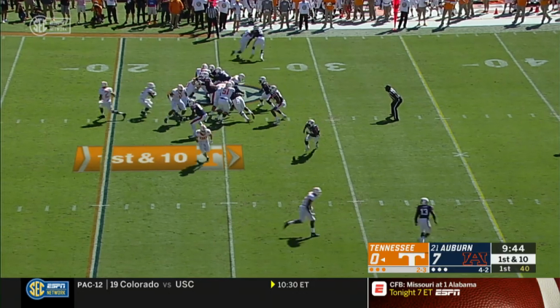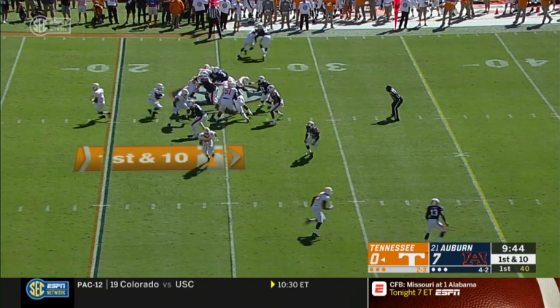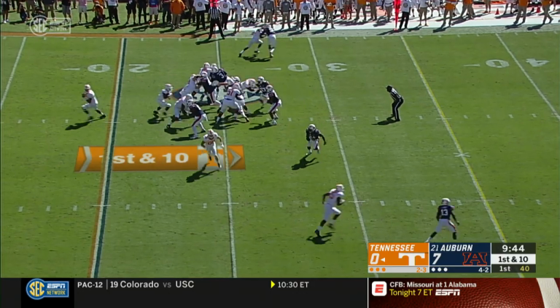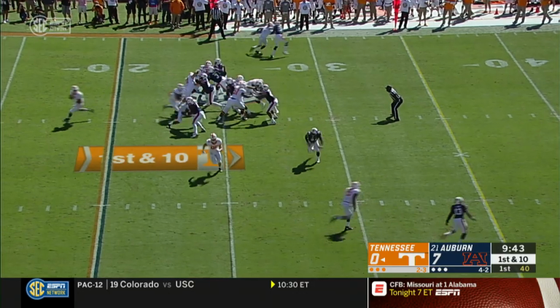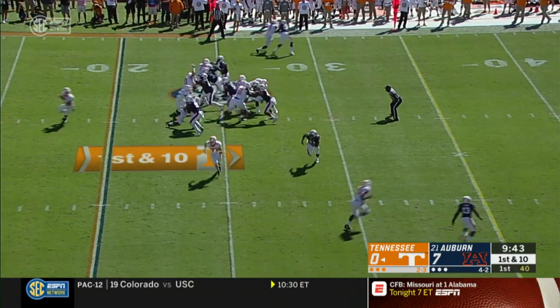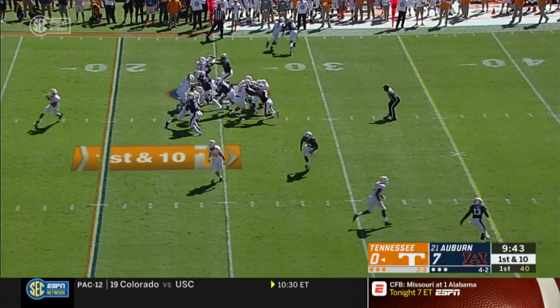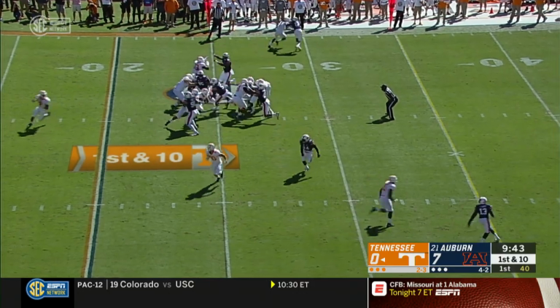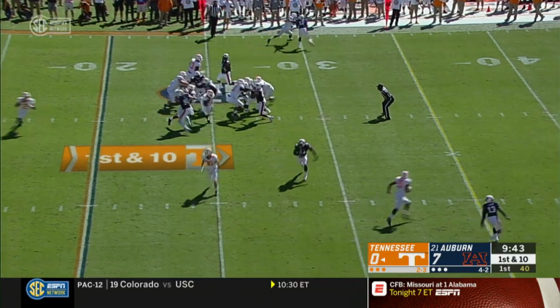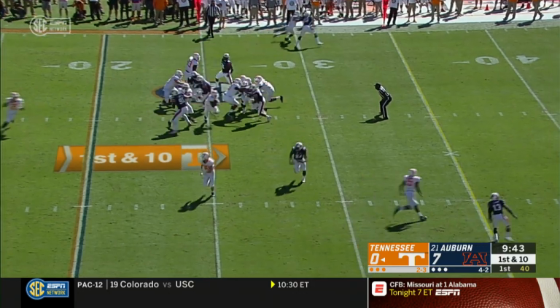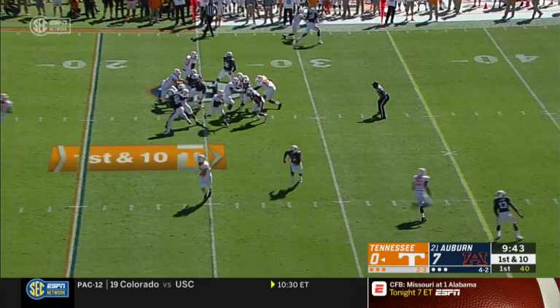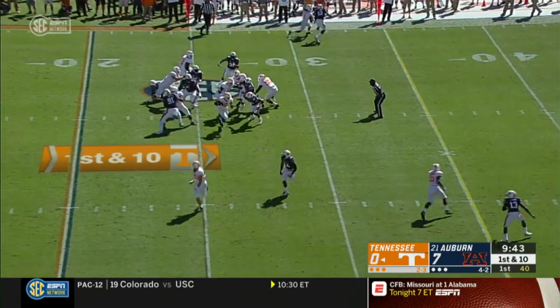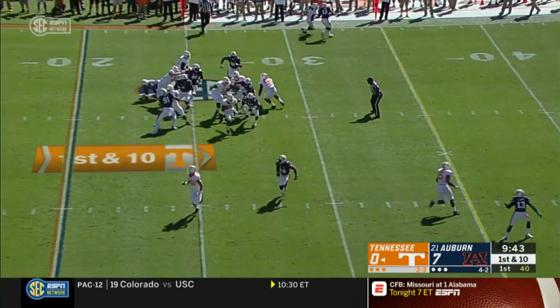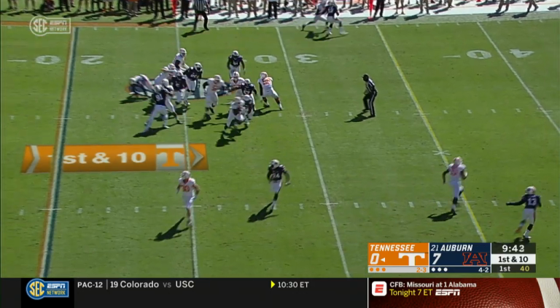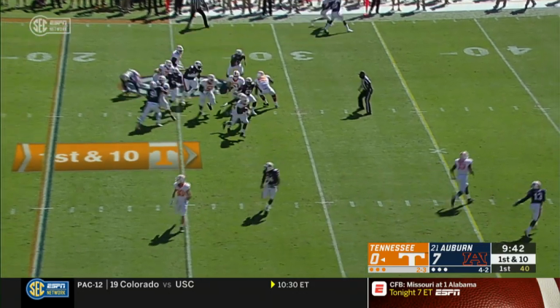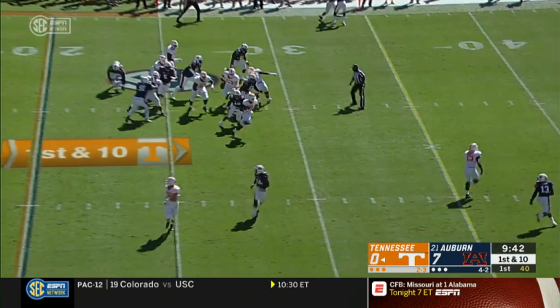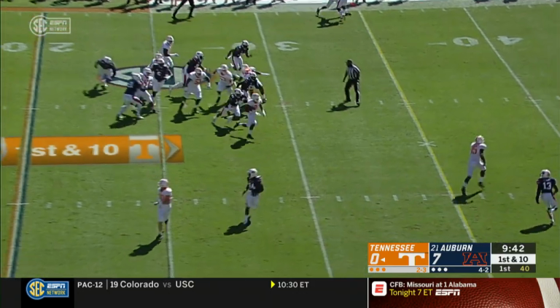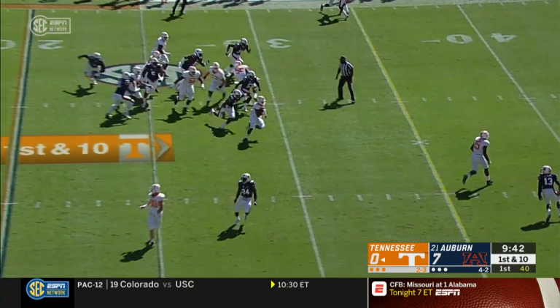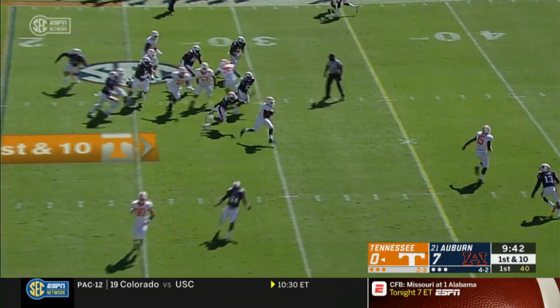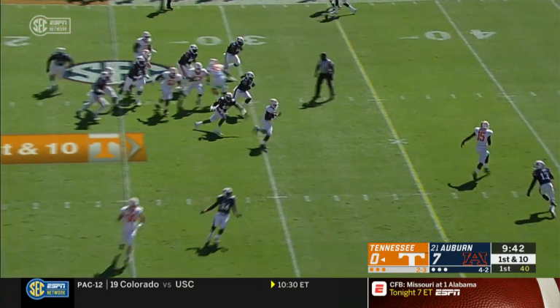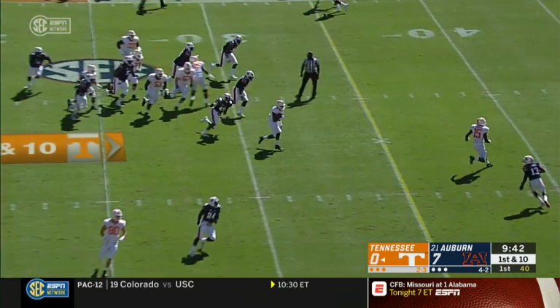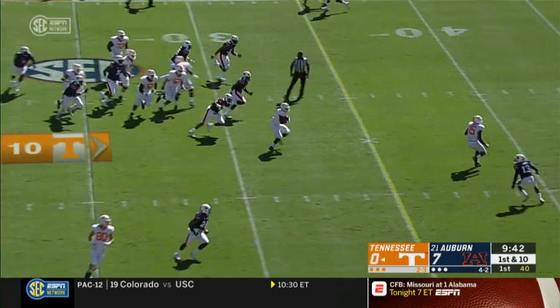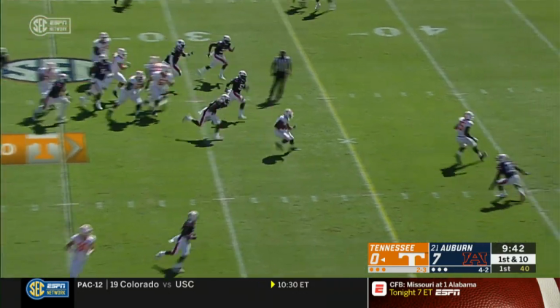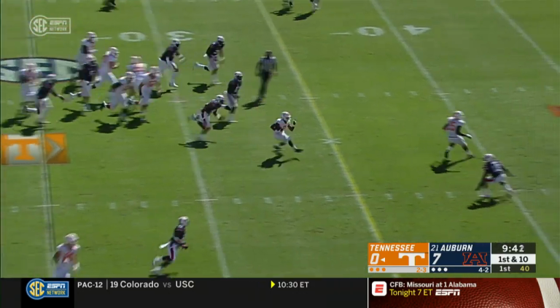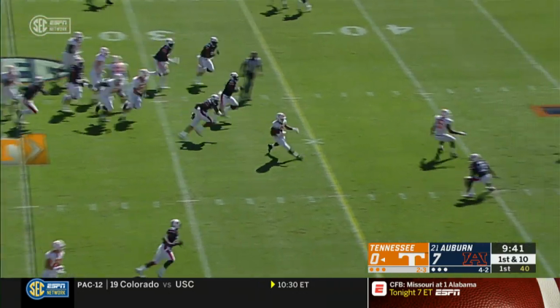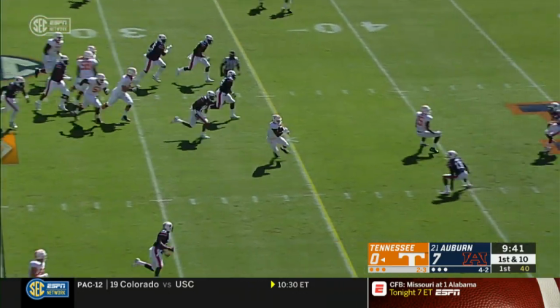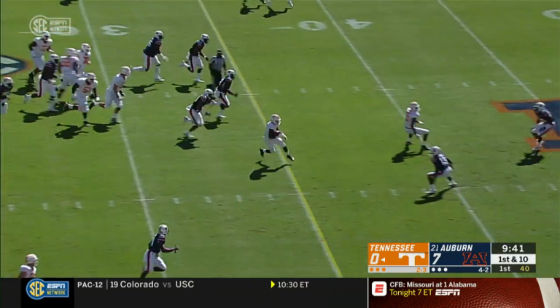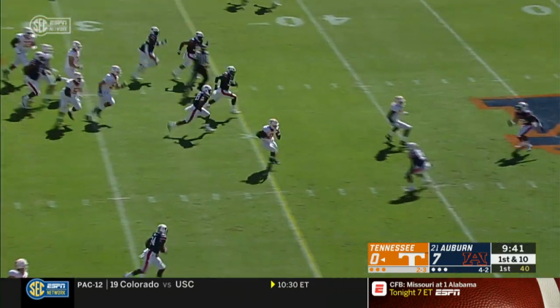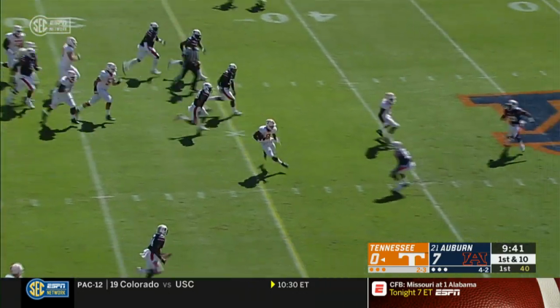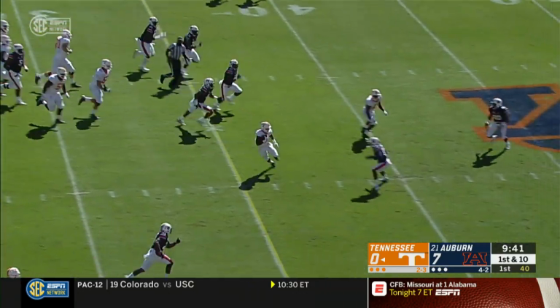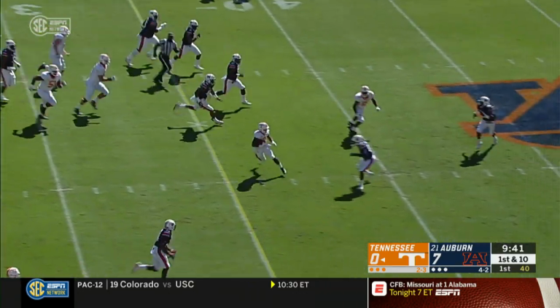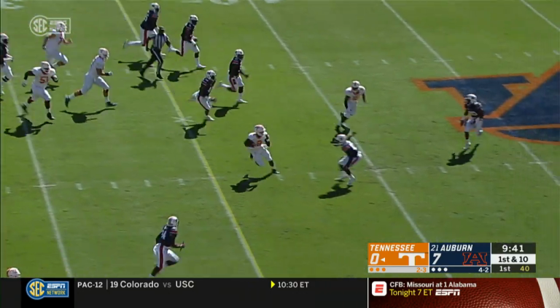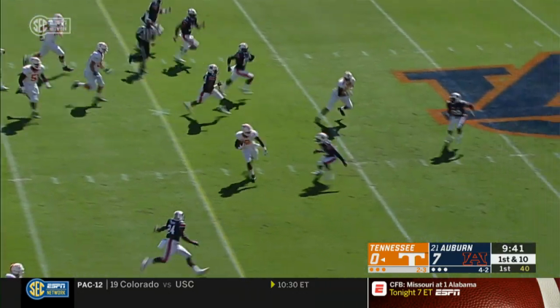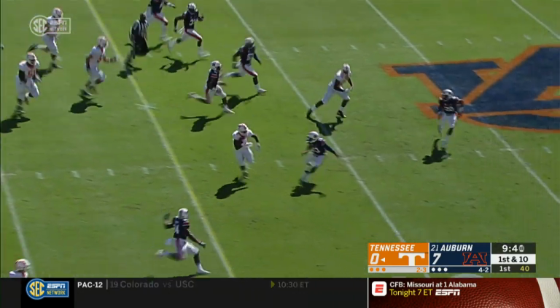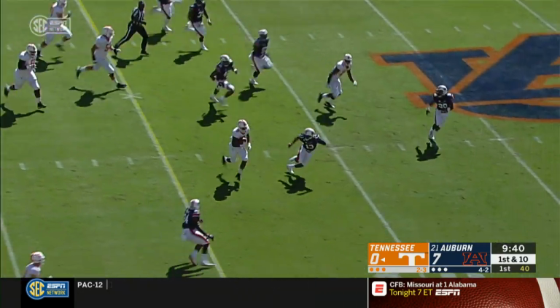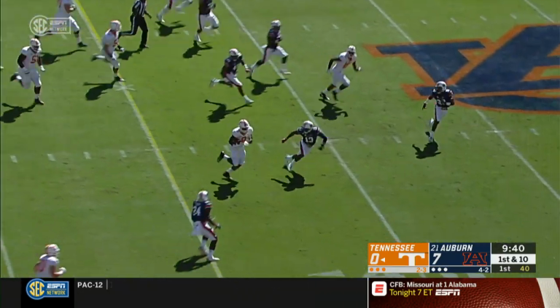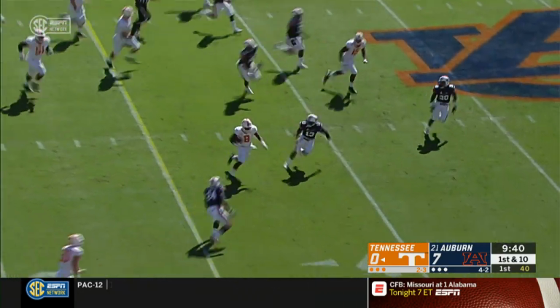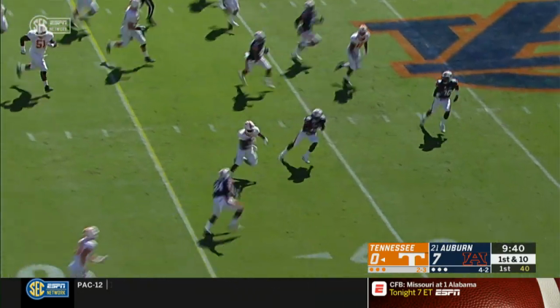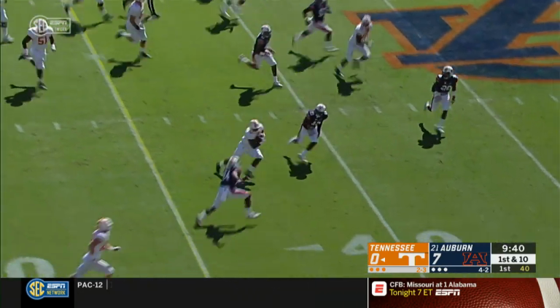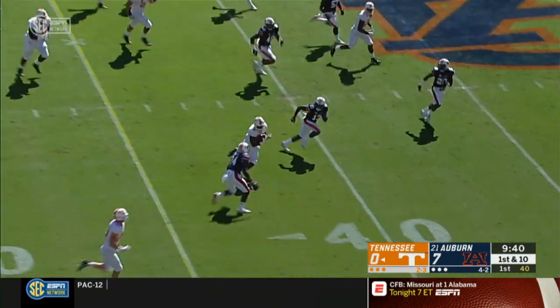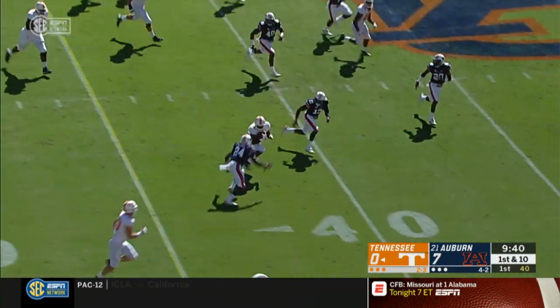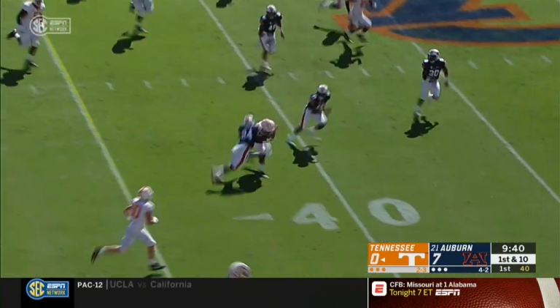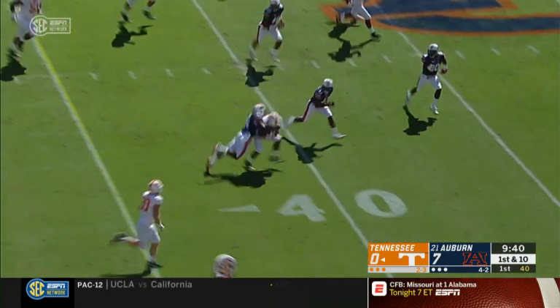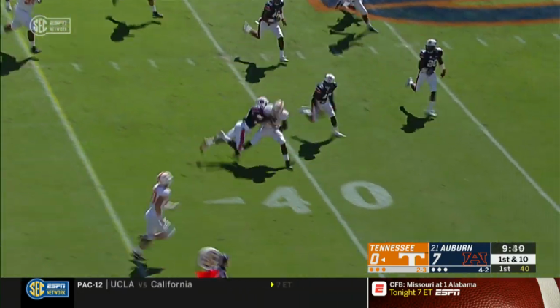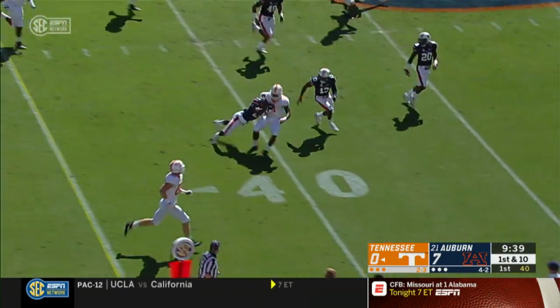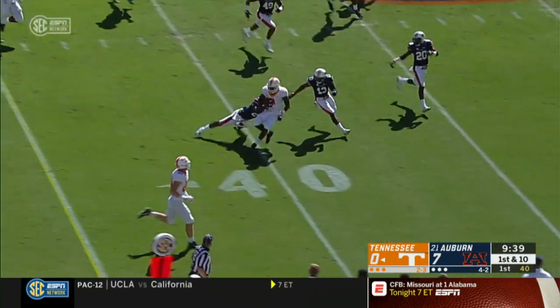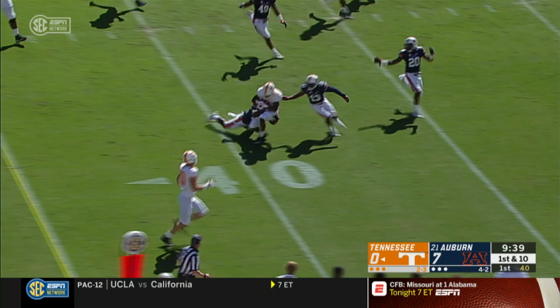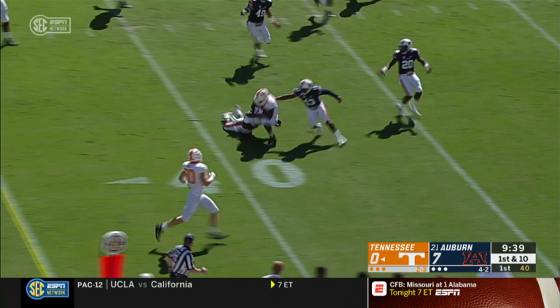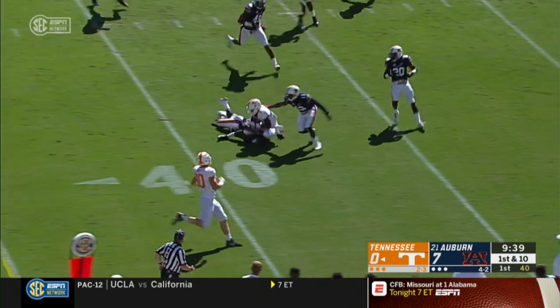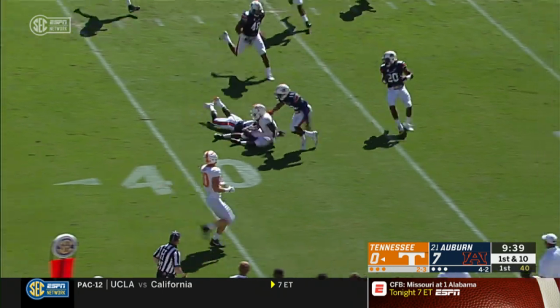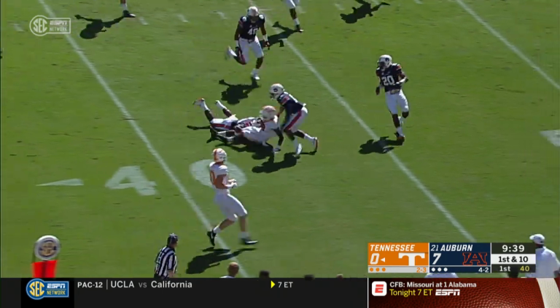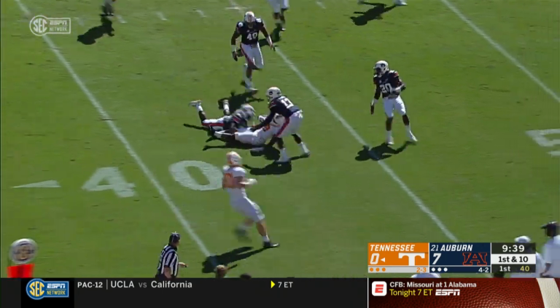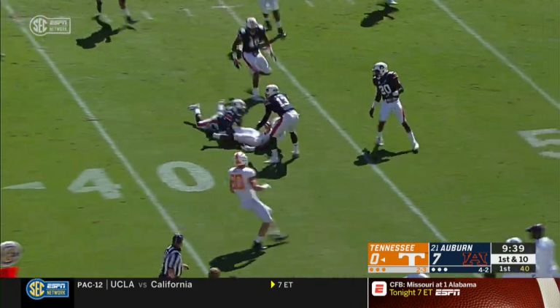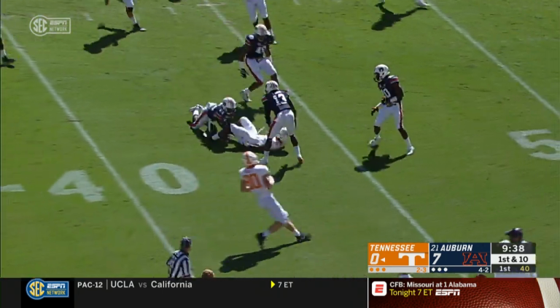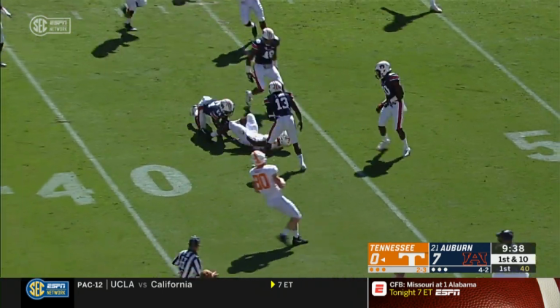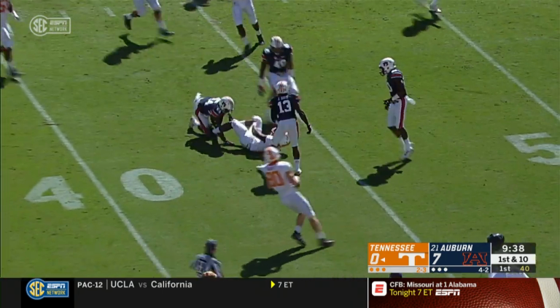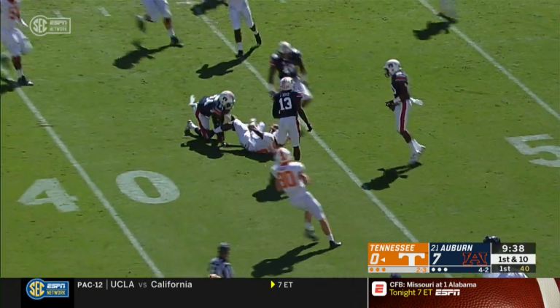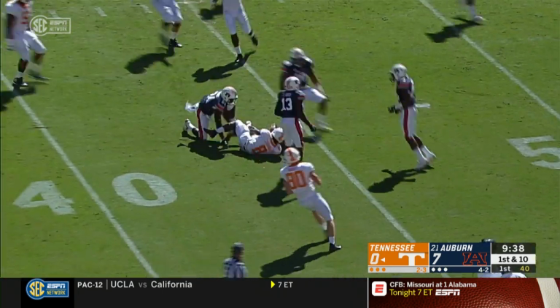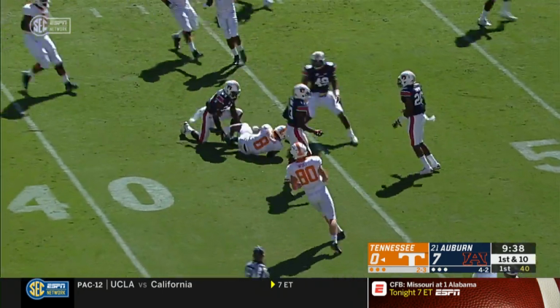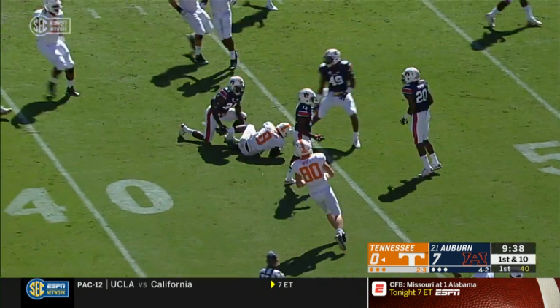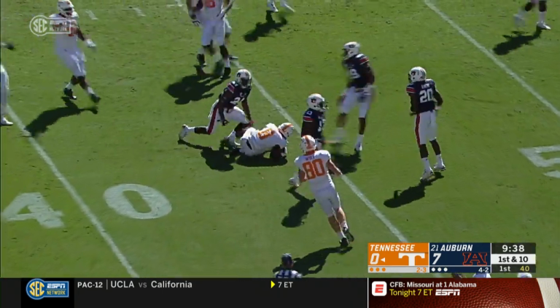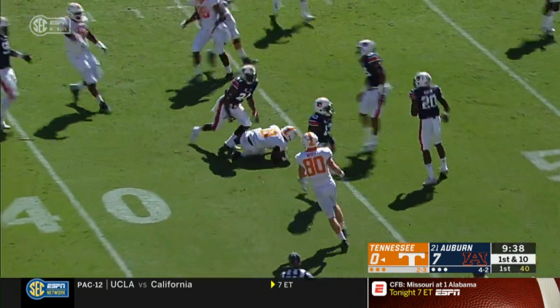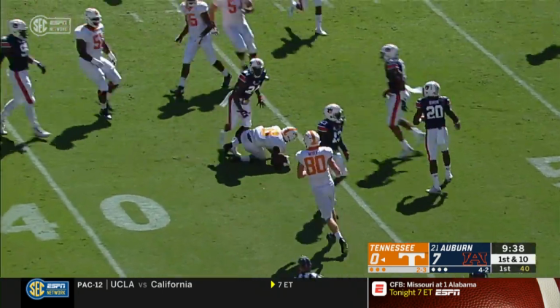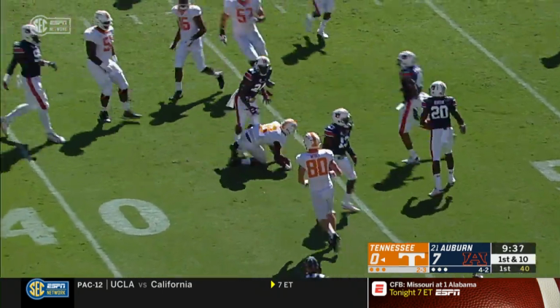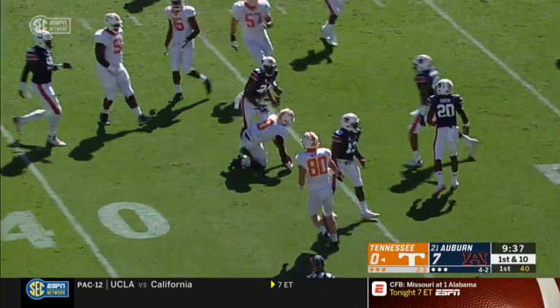Two wingbacks, and they hand off to the tailback. Running room up the middle. That's Ty Chandler. Chandler ducks out to the 40-yard line.